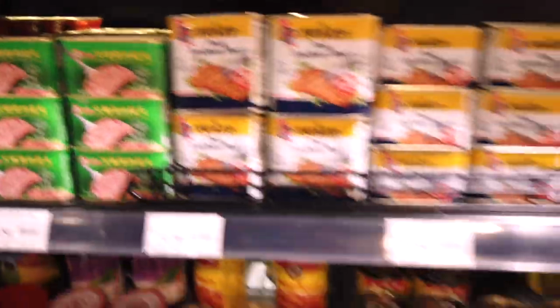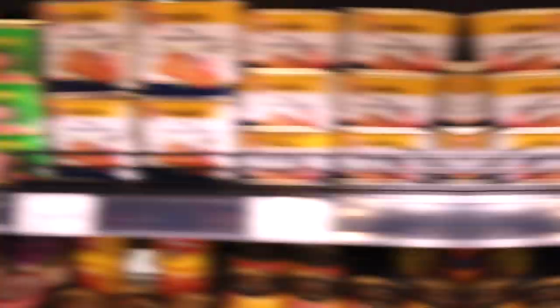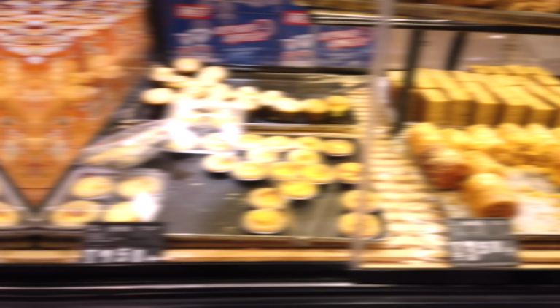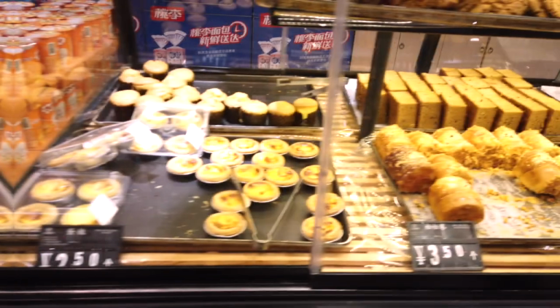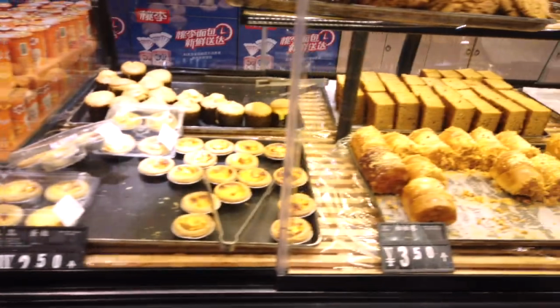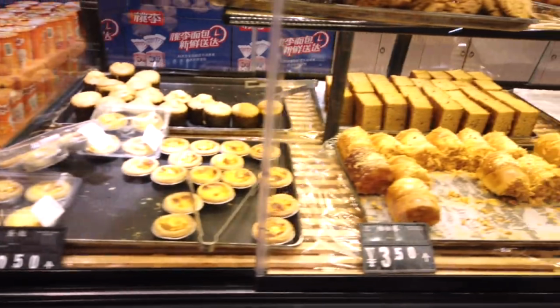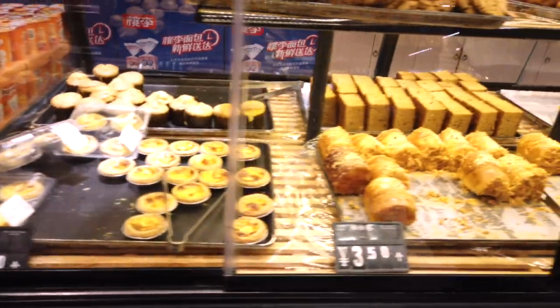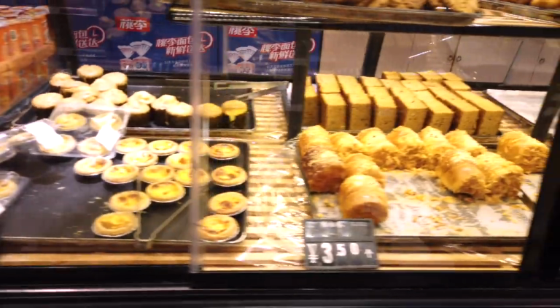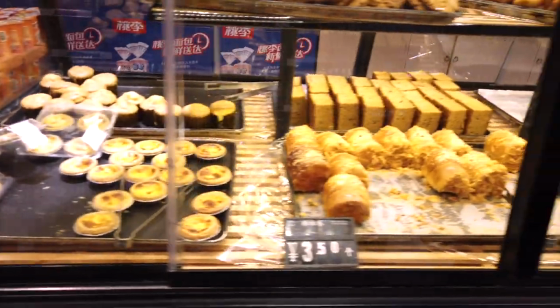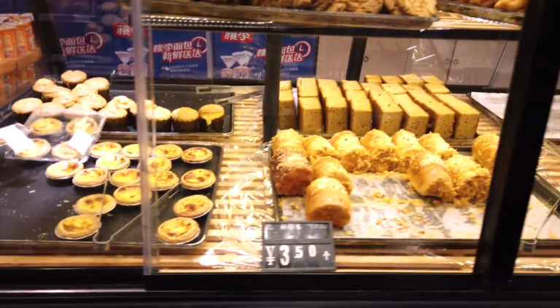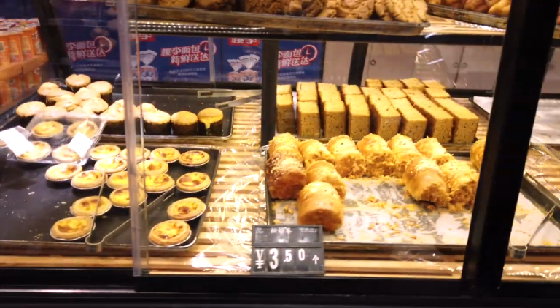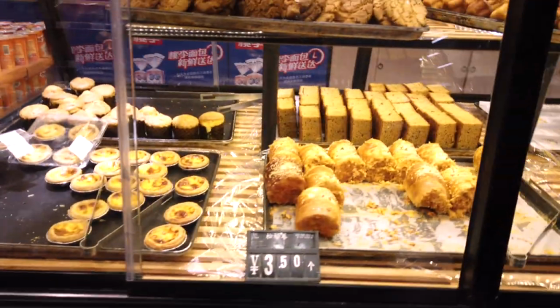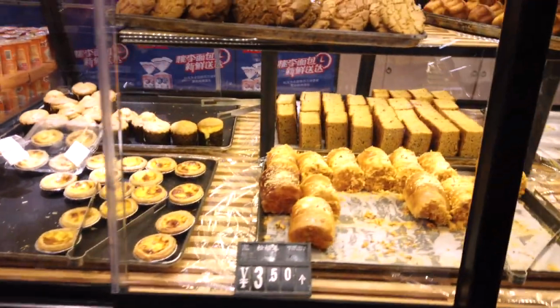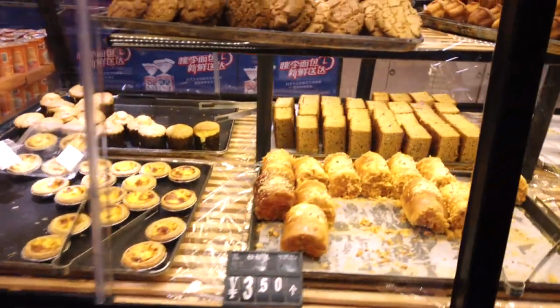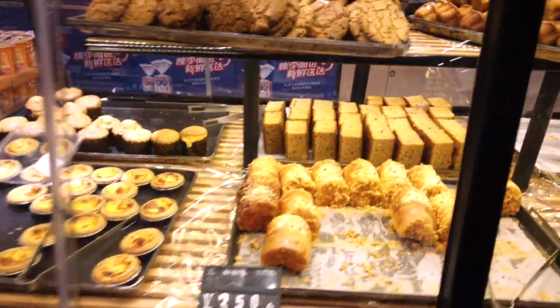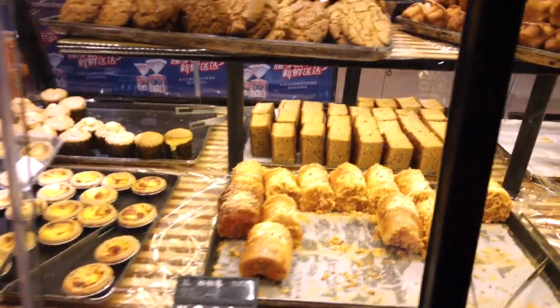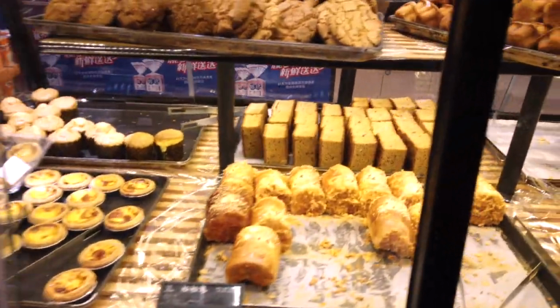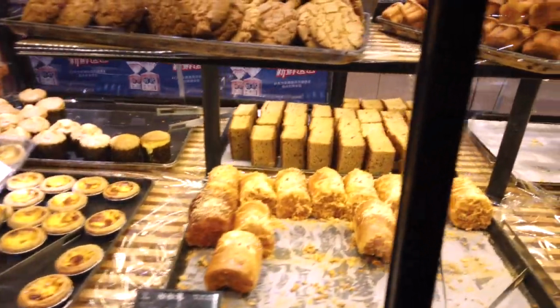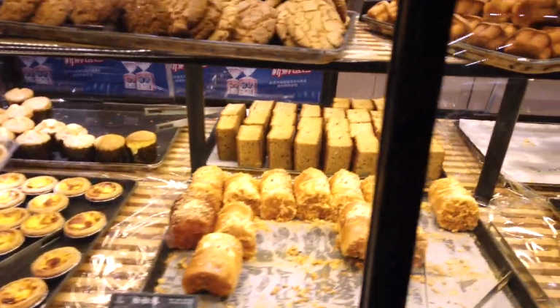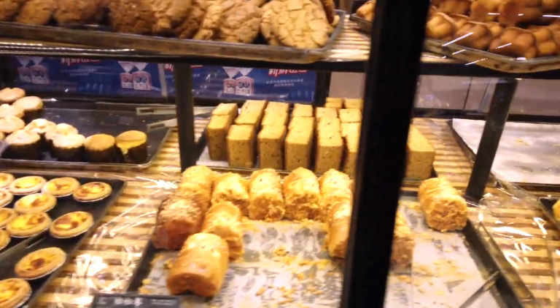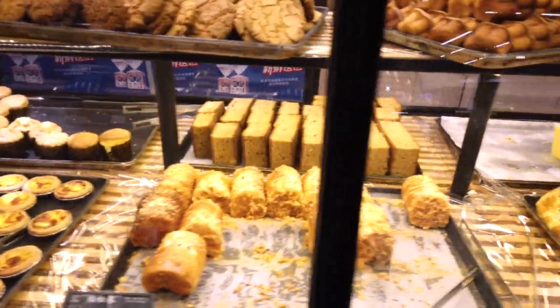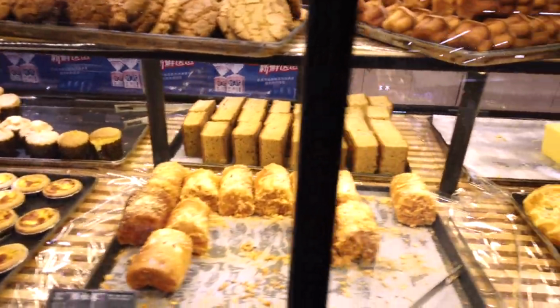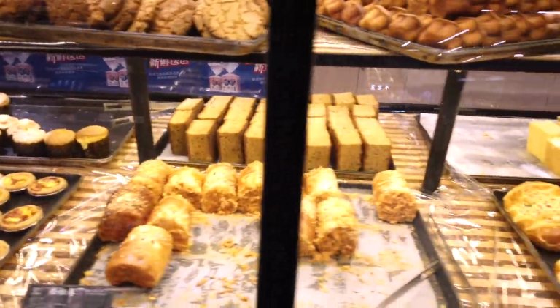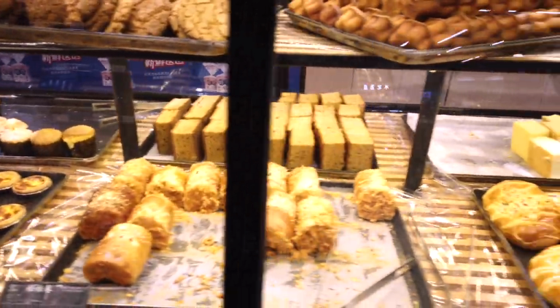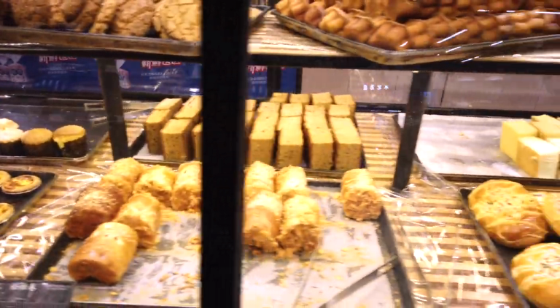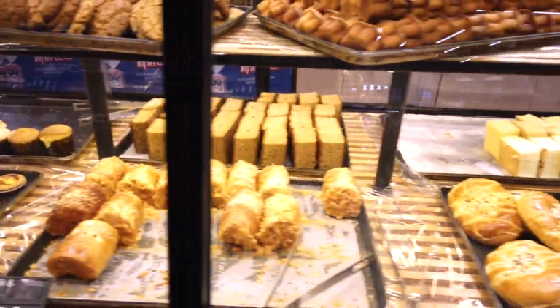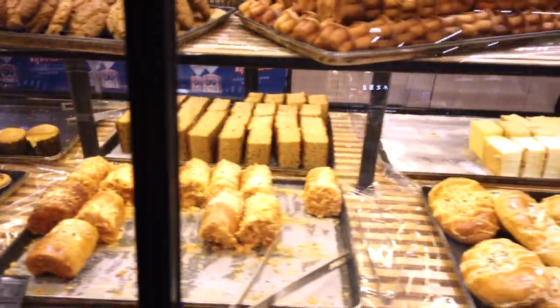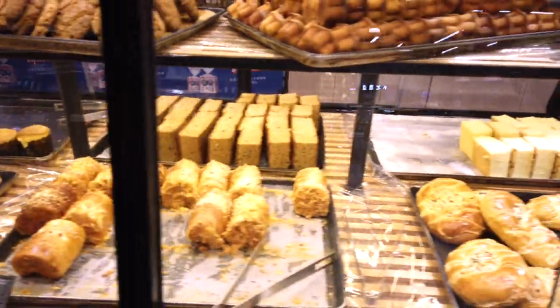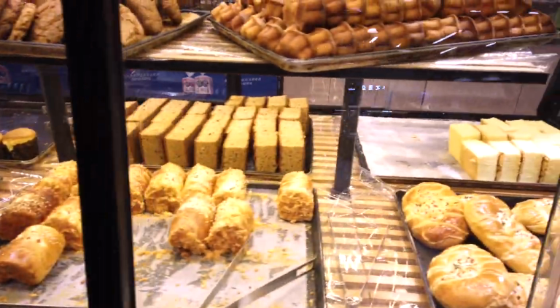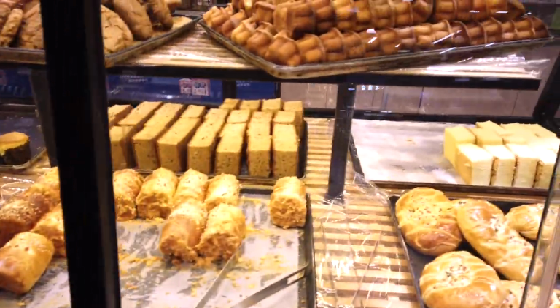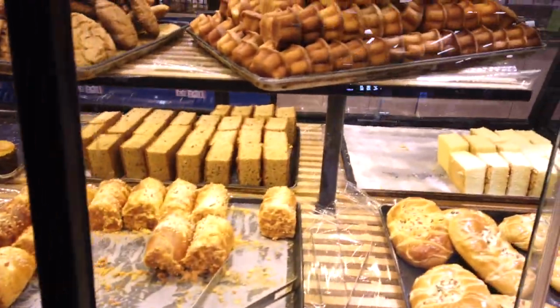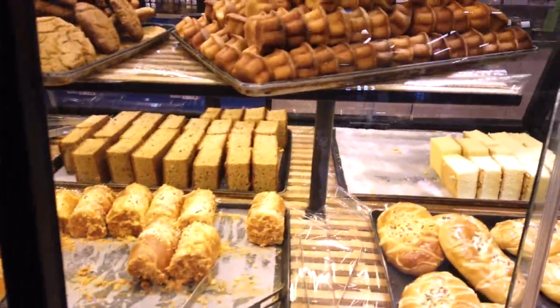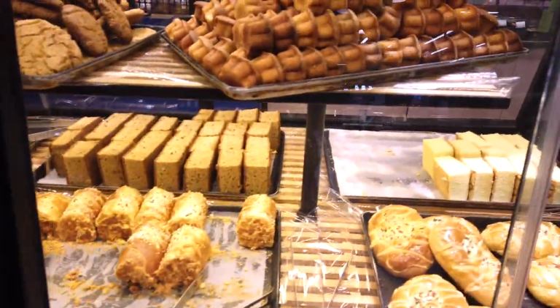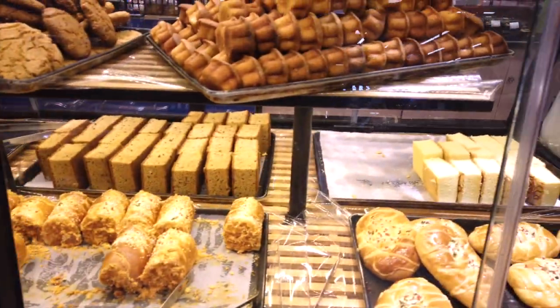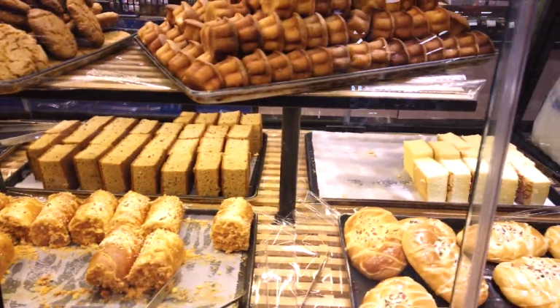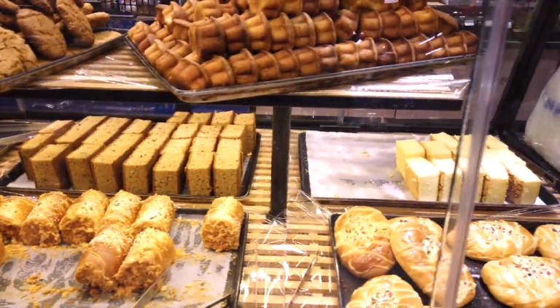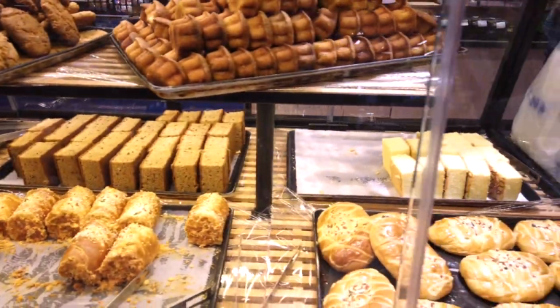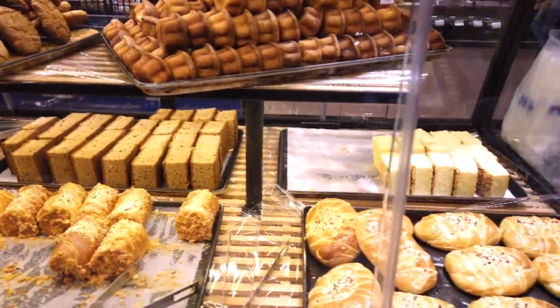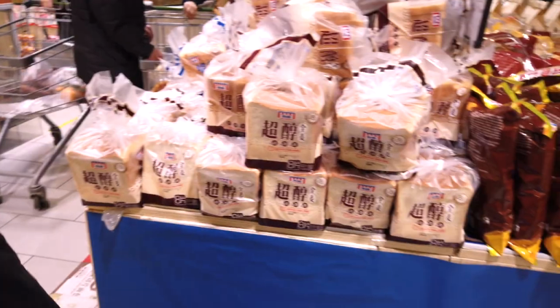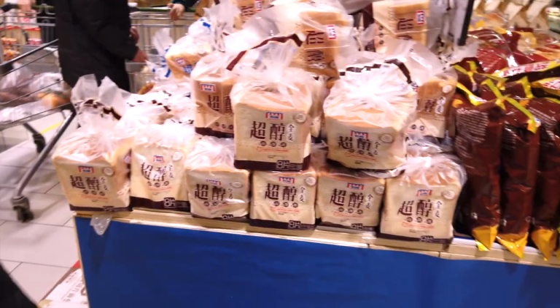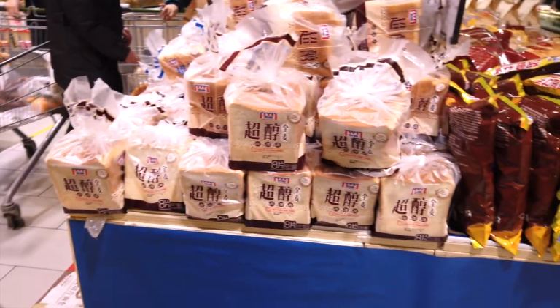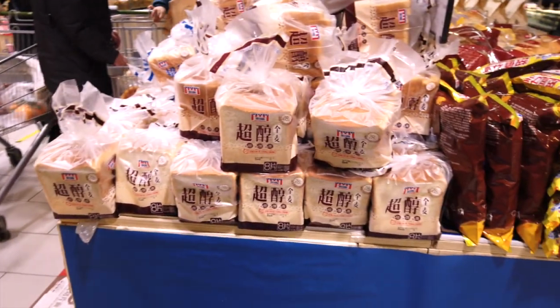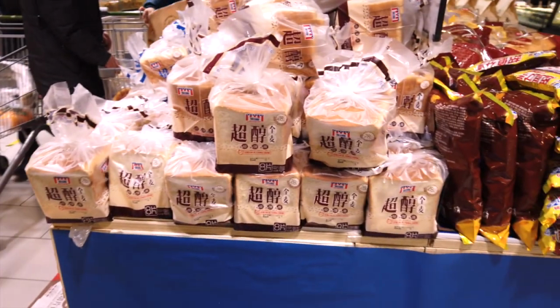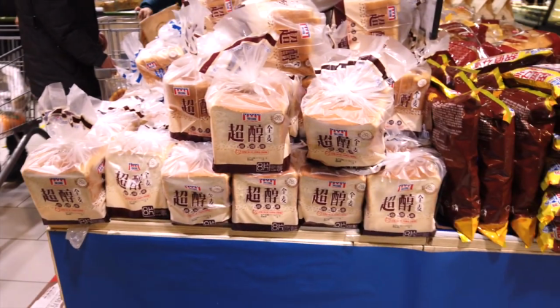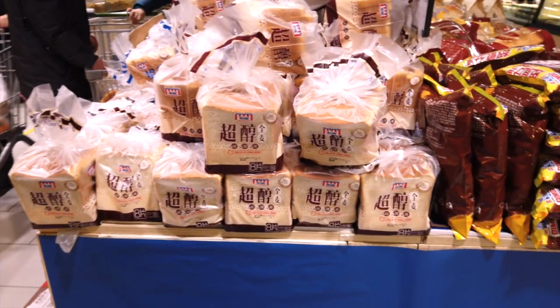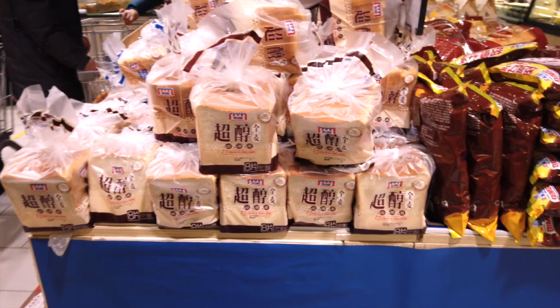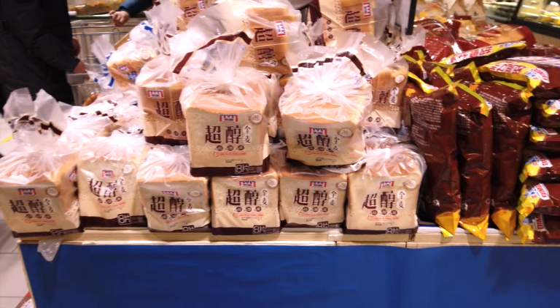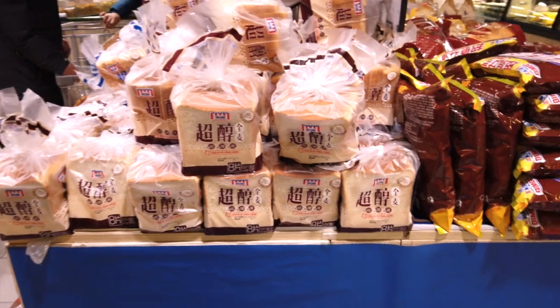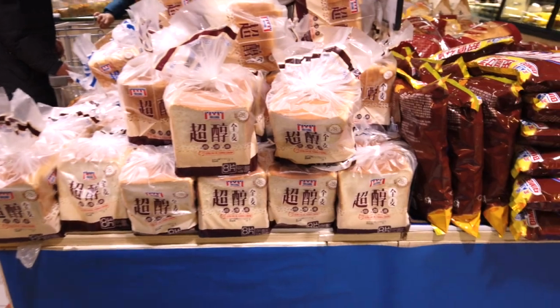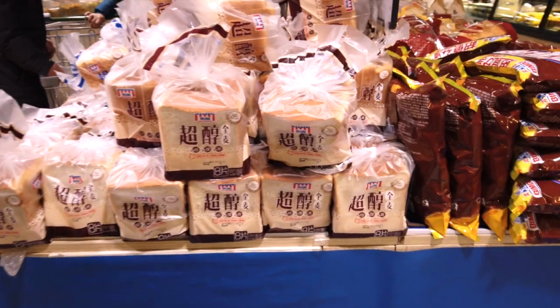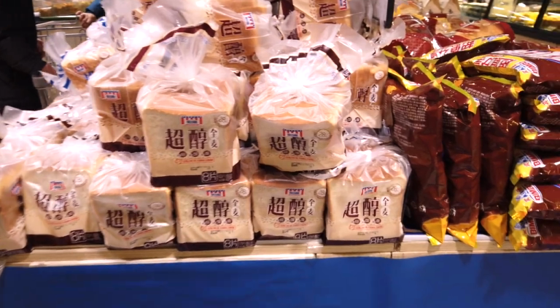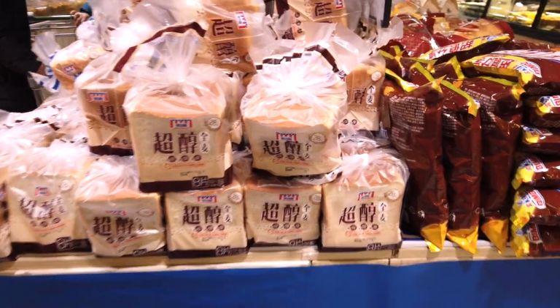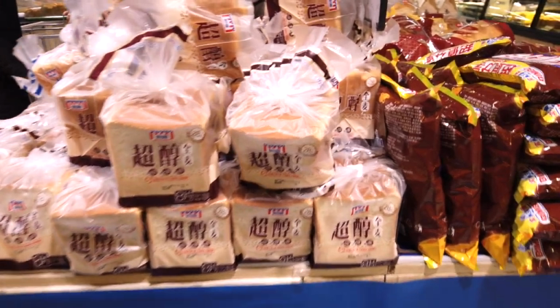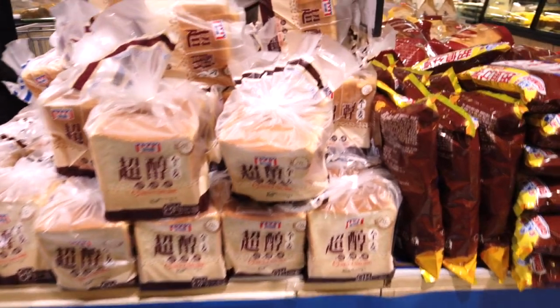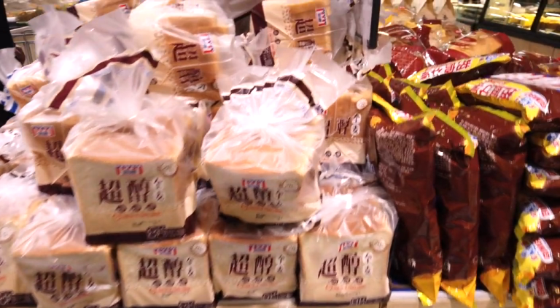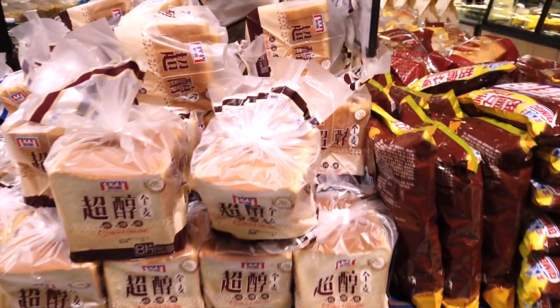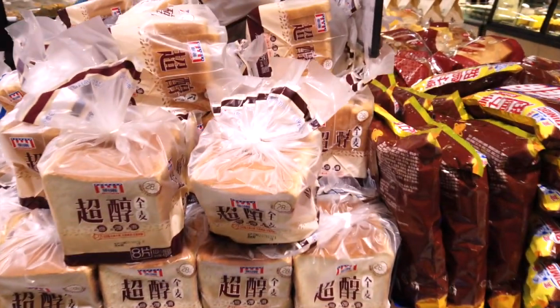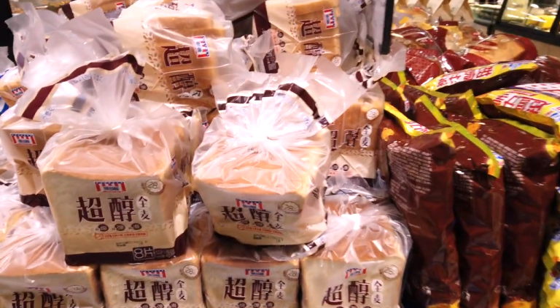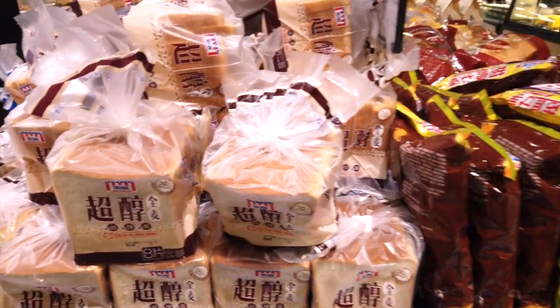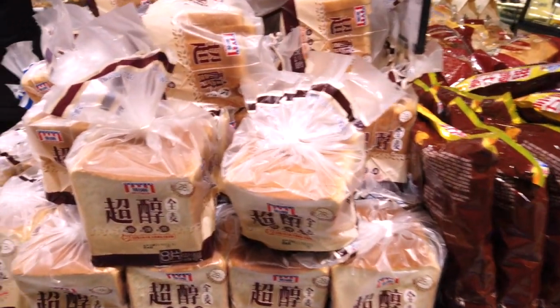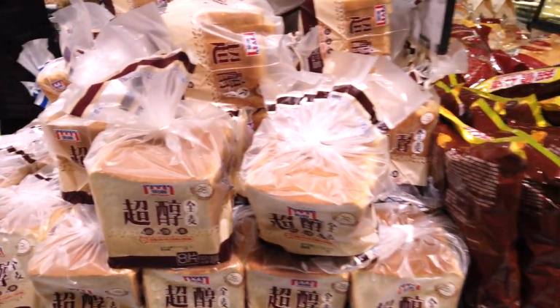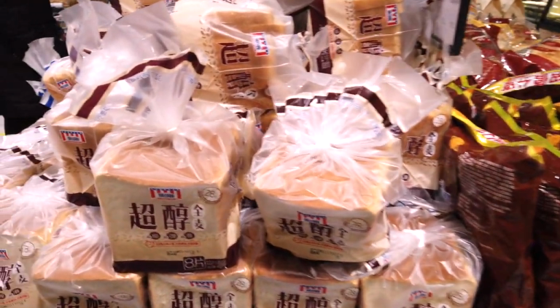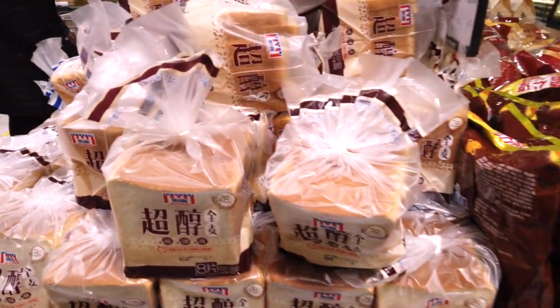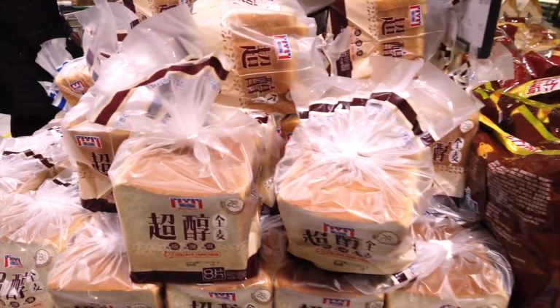For a quick carby snack, you will be able to find Chinese breads as well as westernised breads in the bakery section.